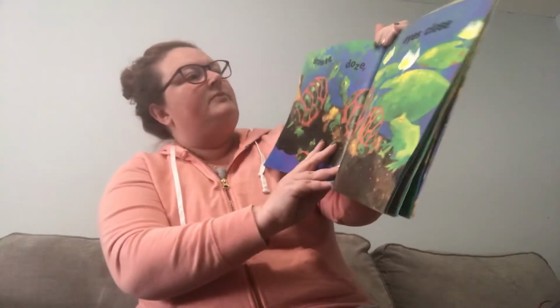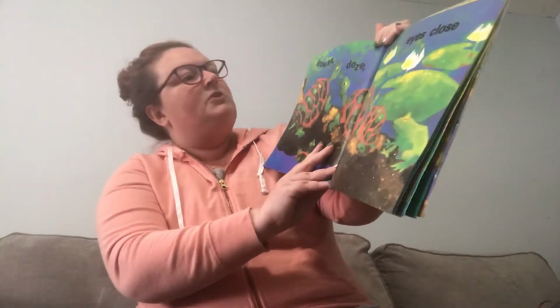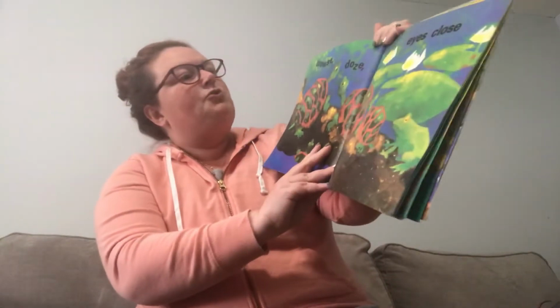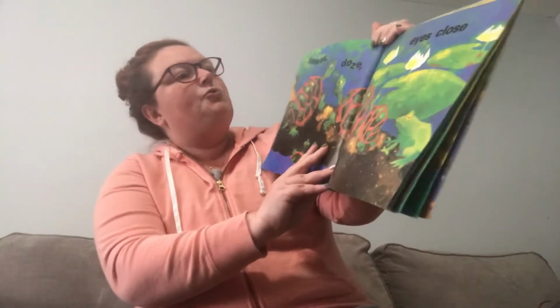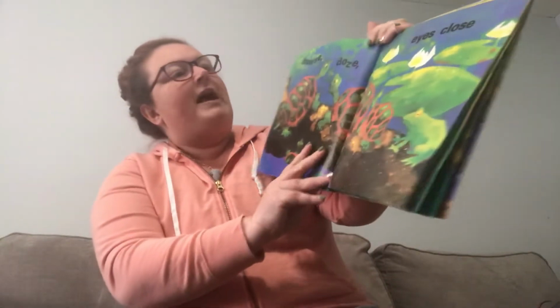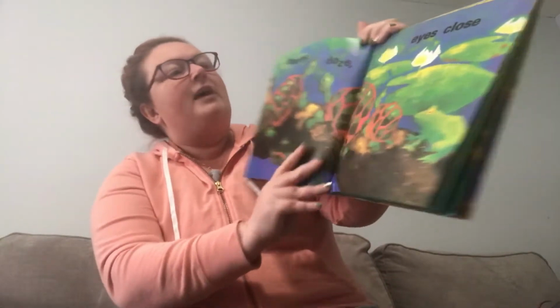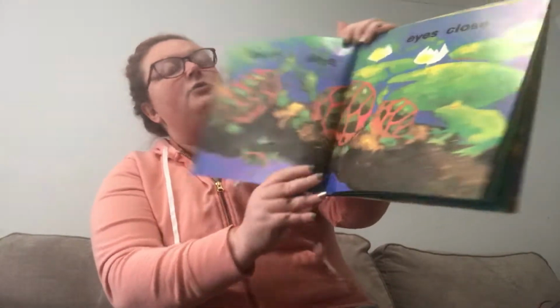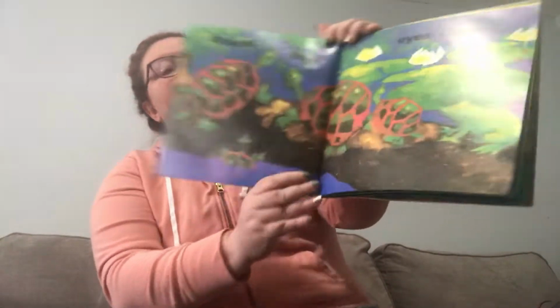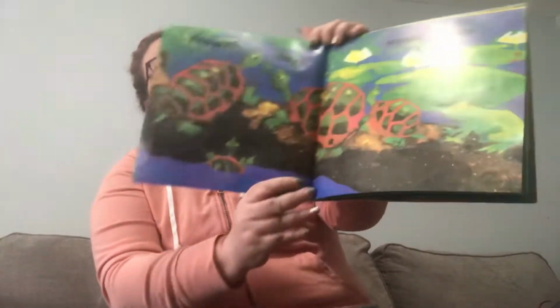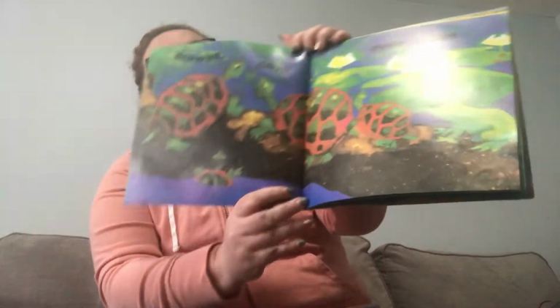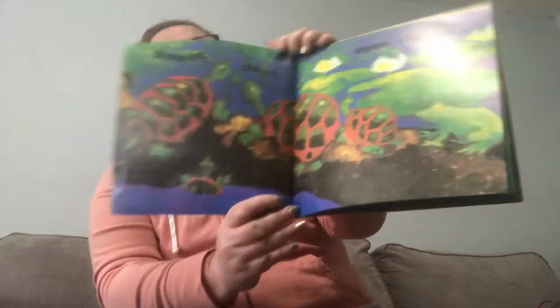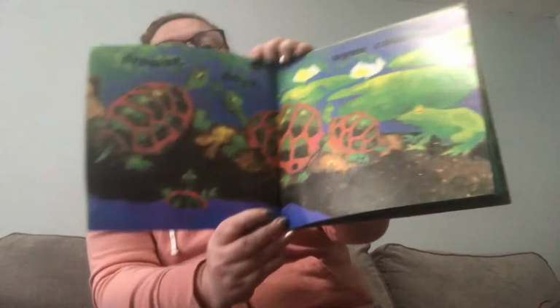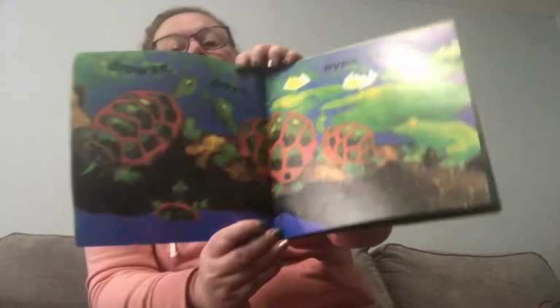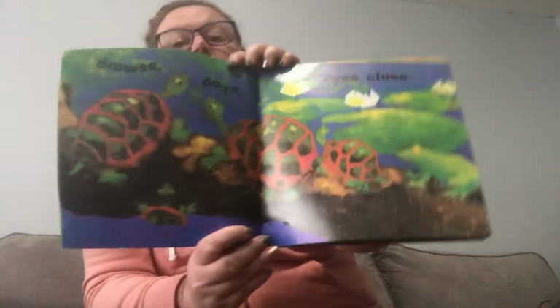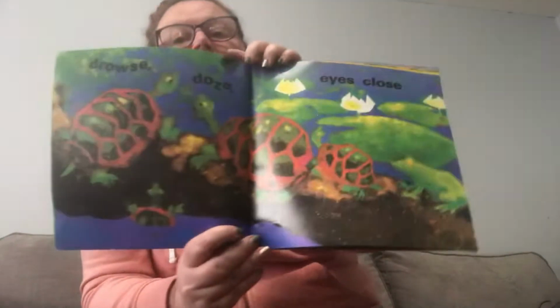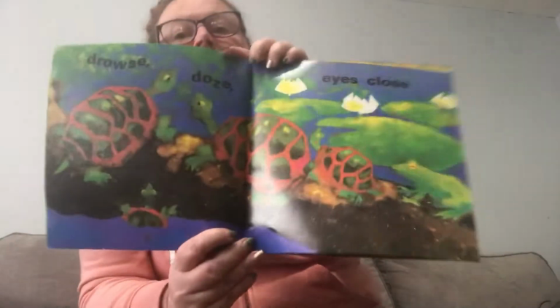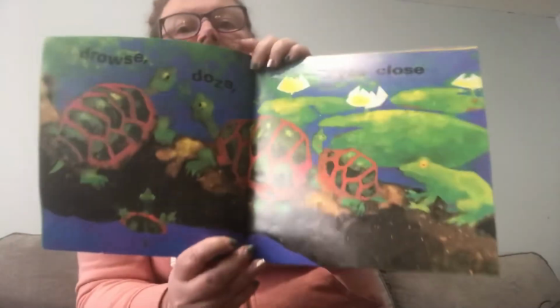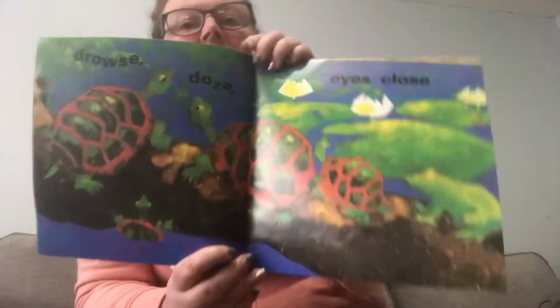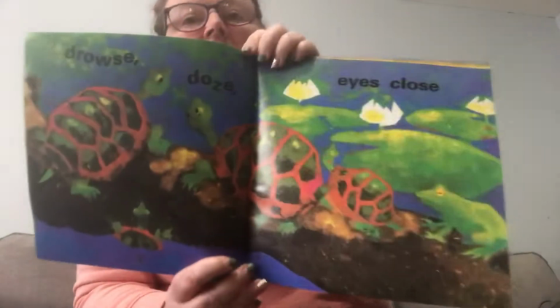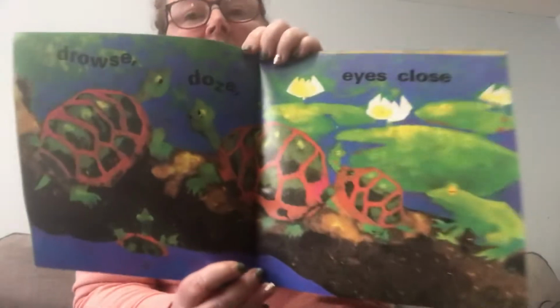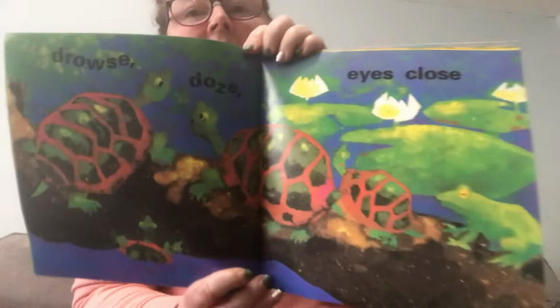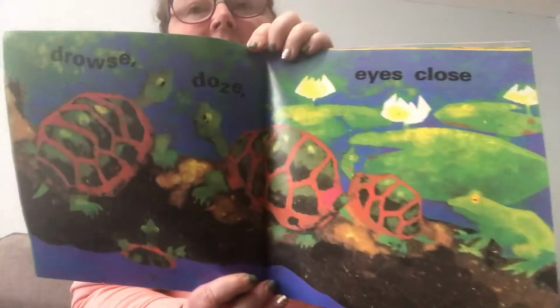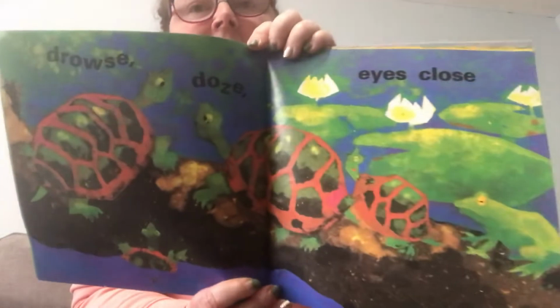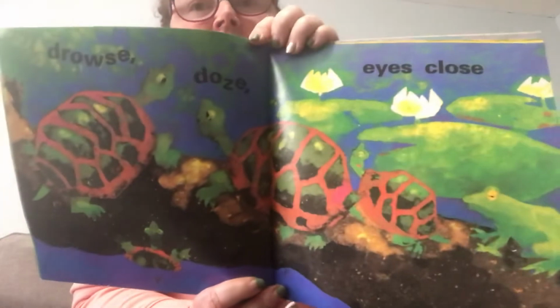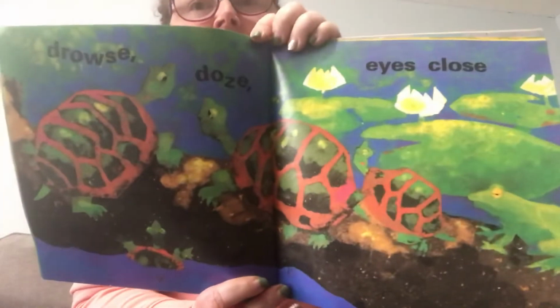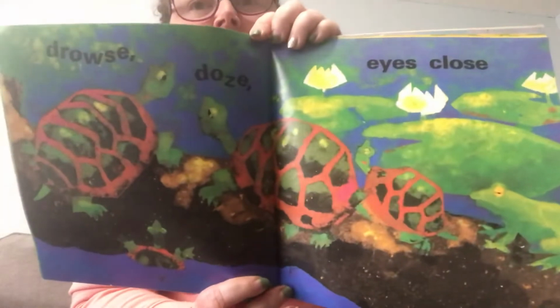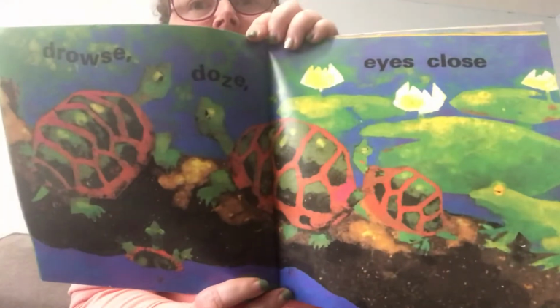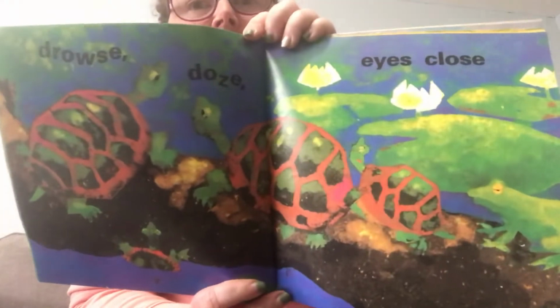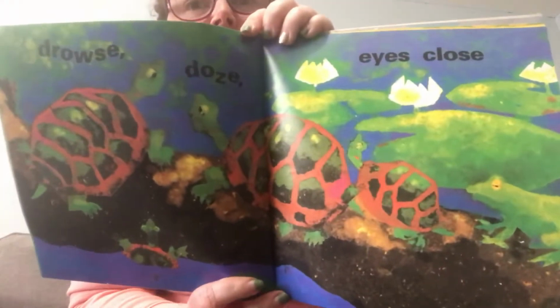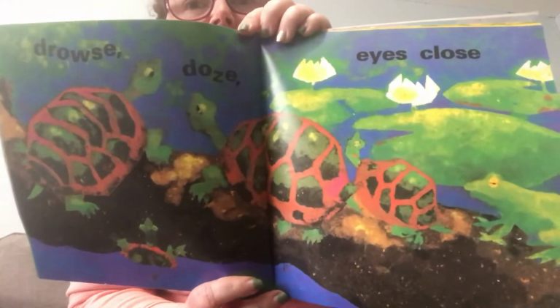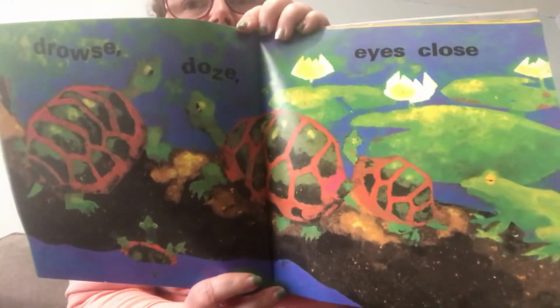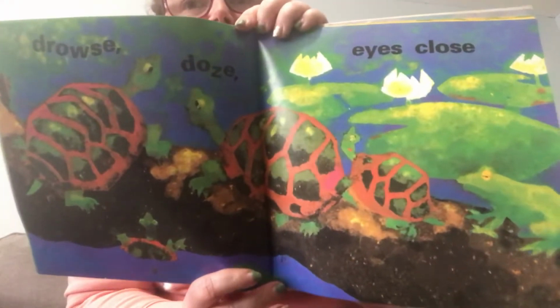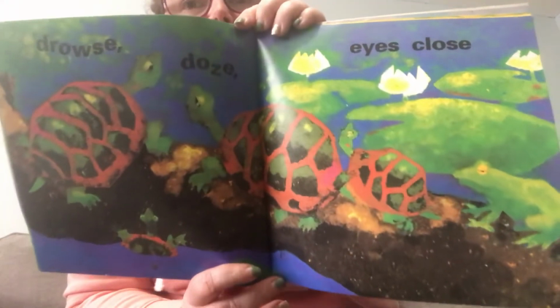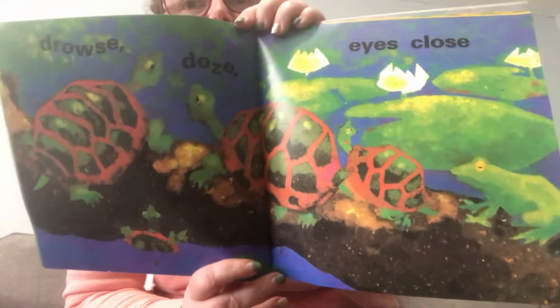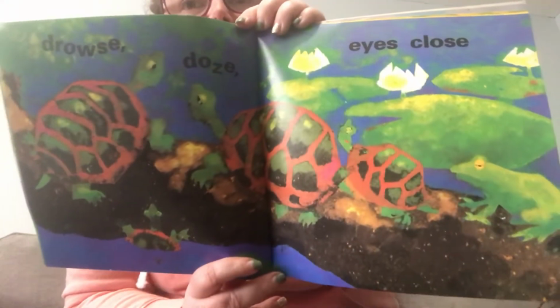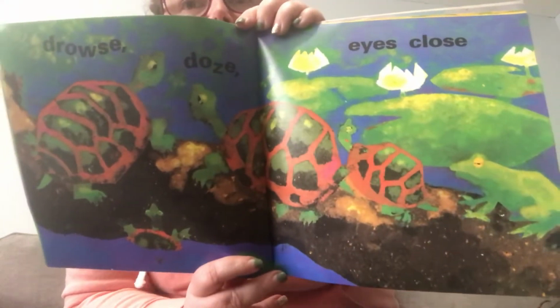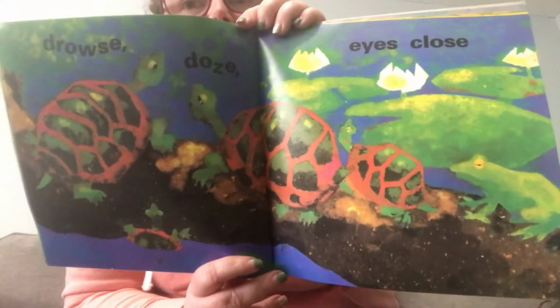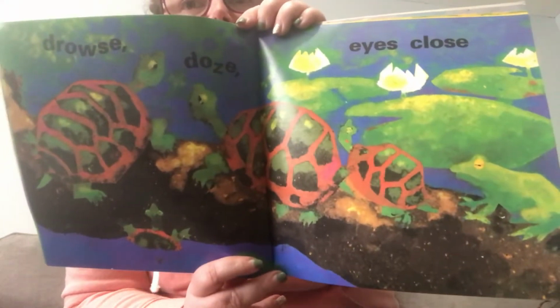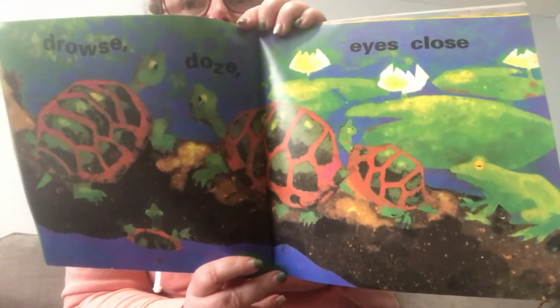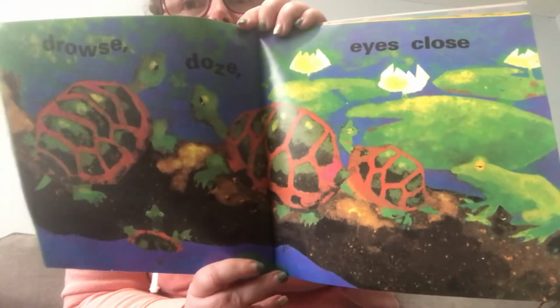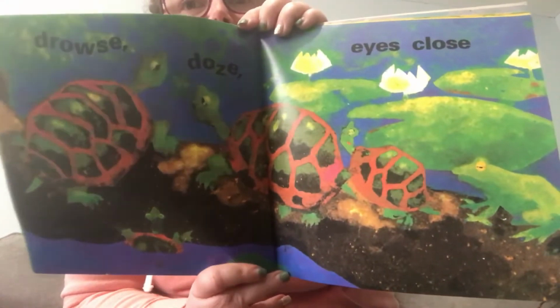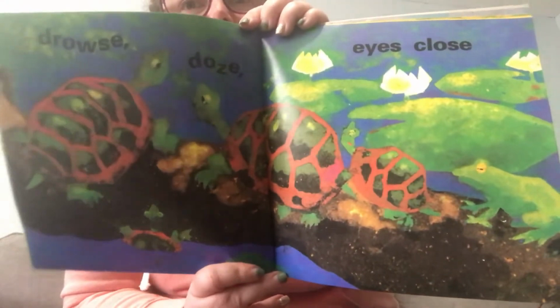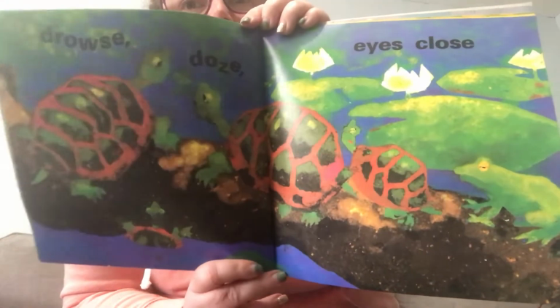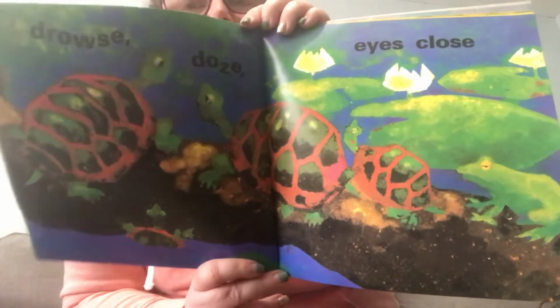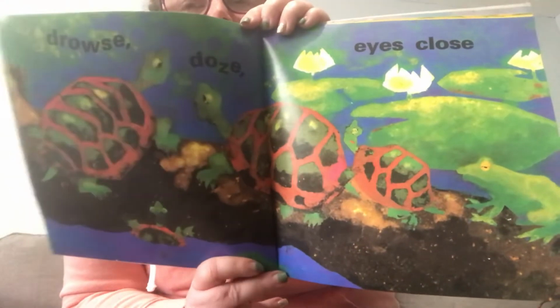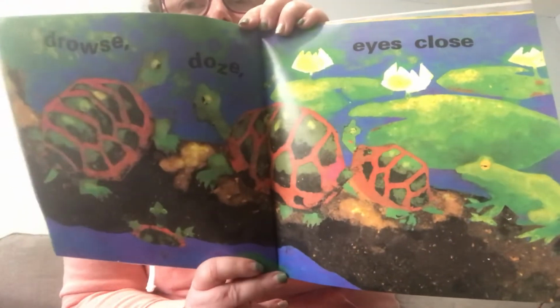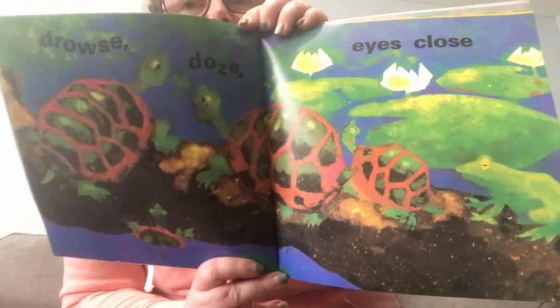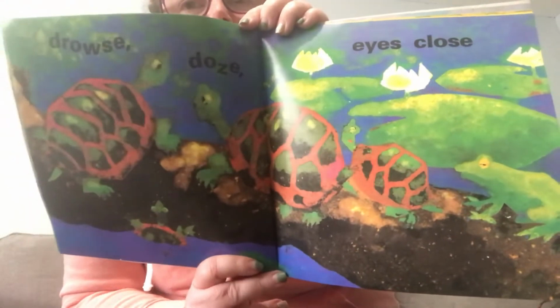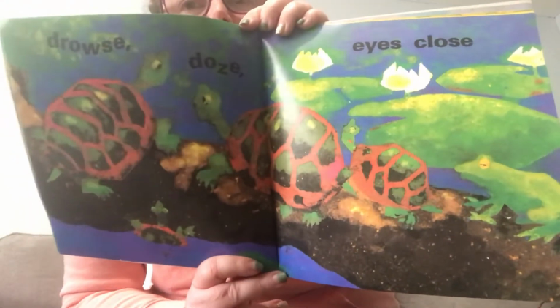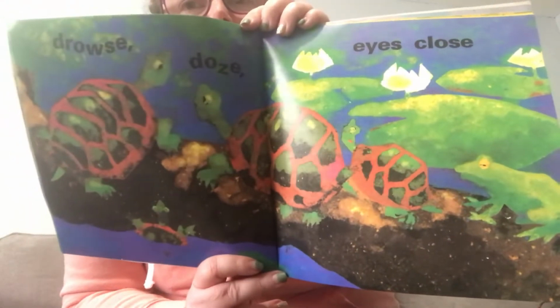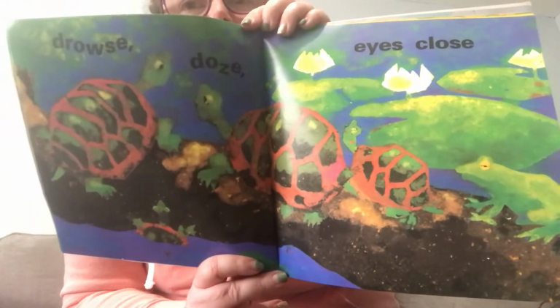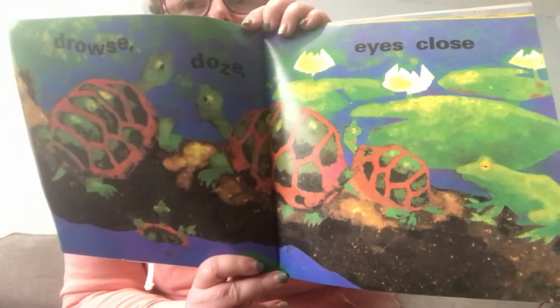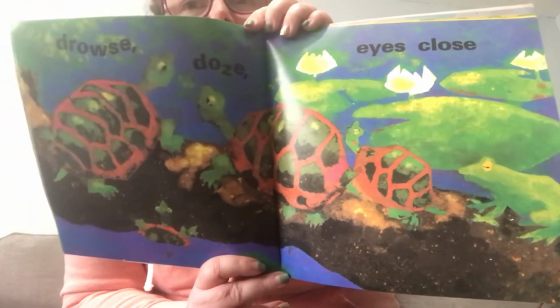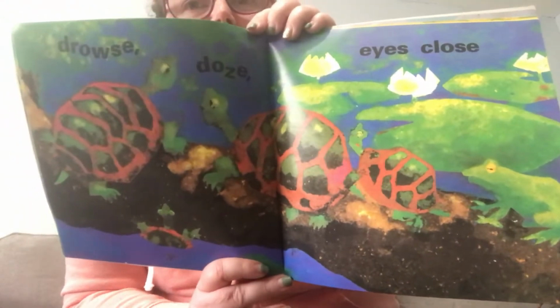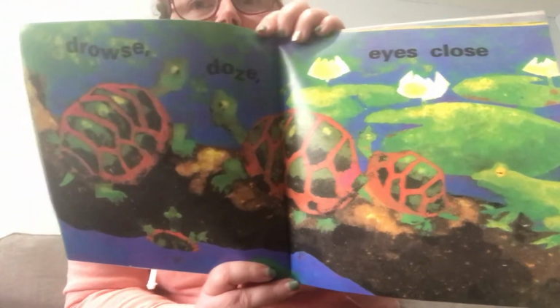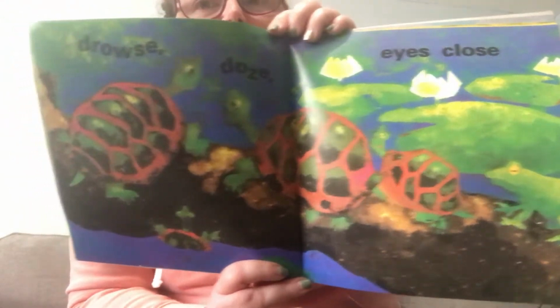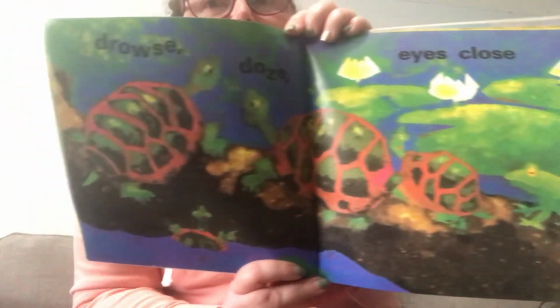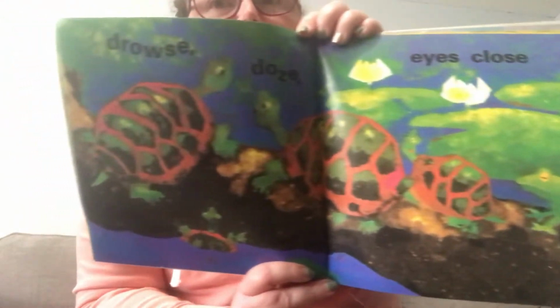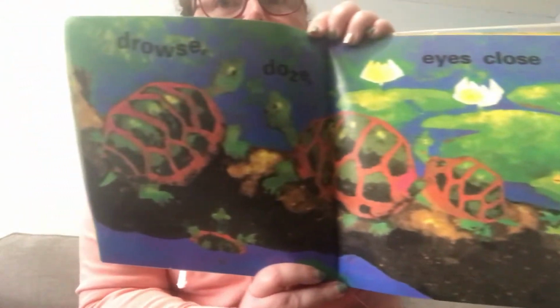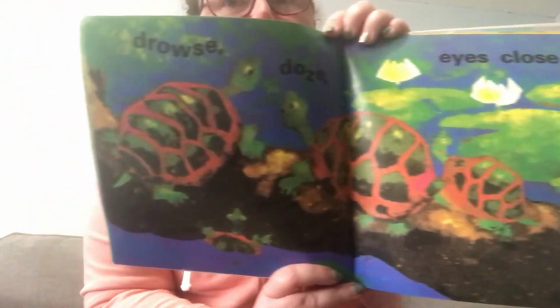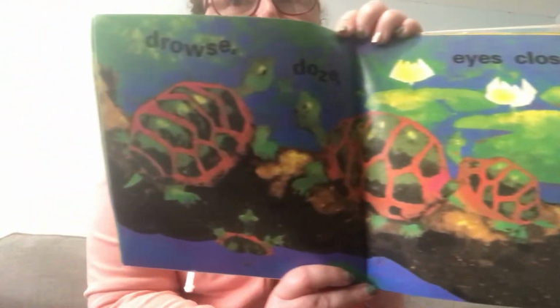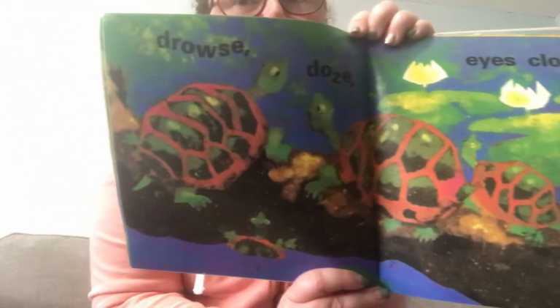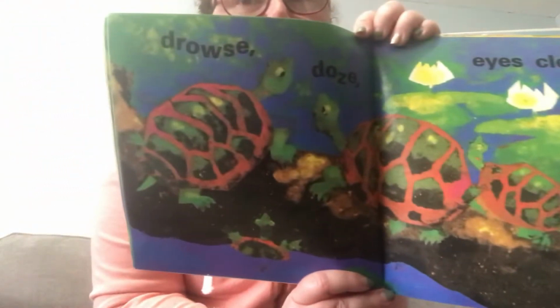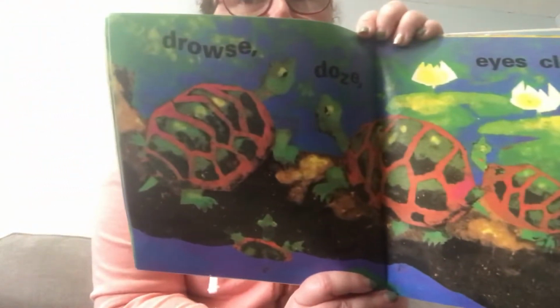Drowse, doze, eyes close. See the turtles?